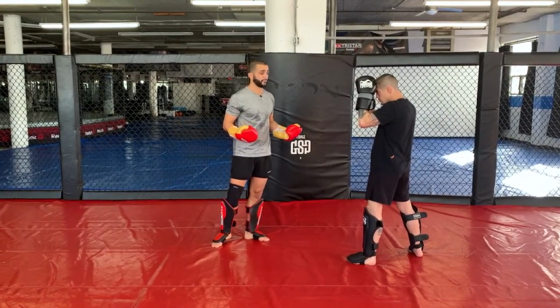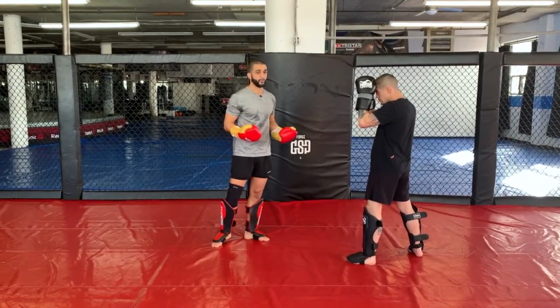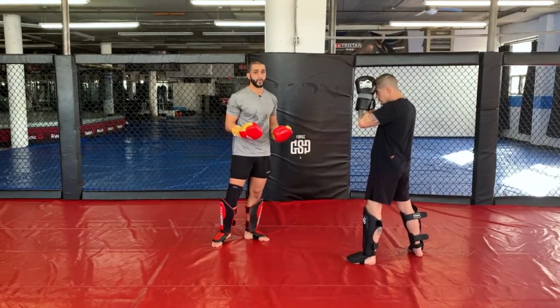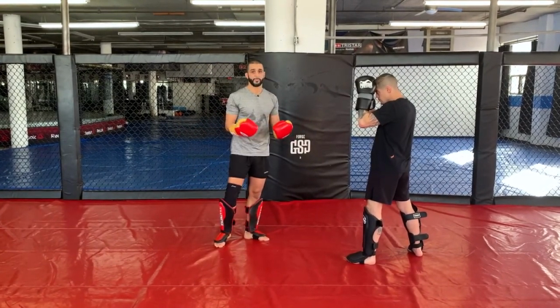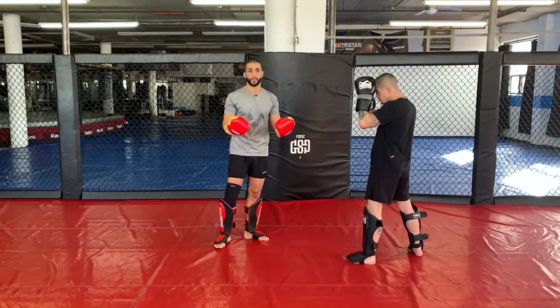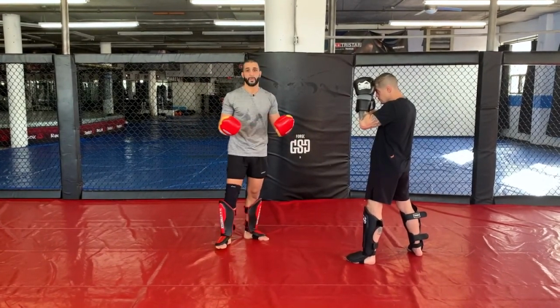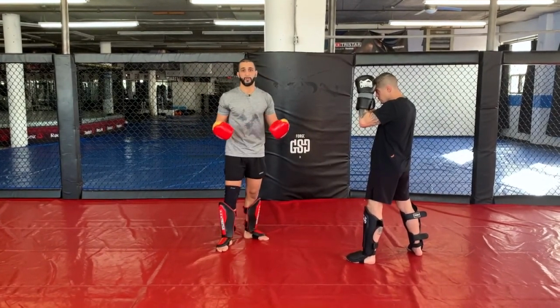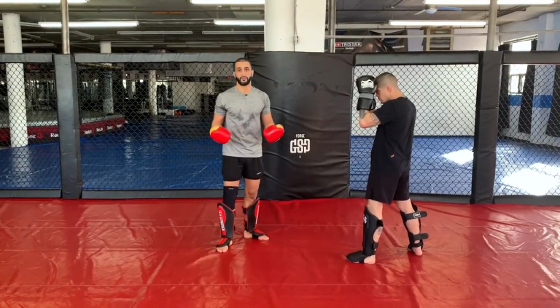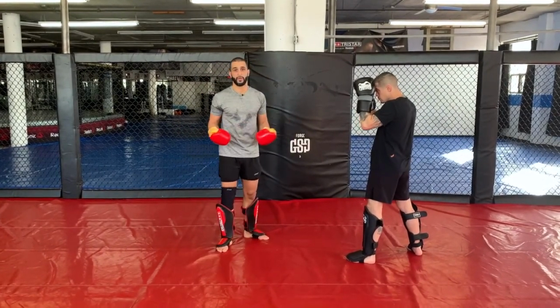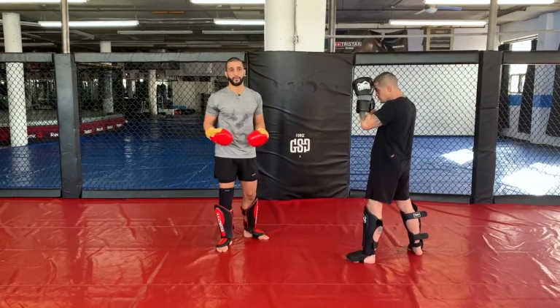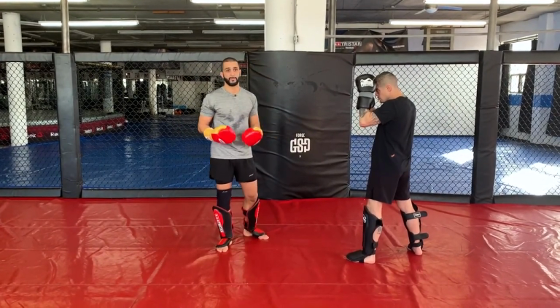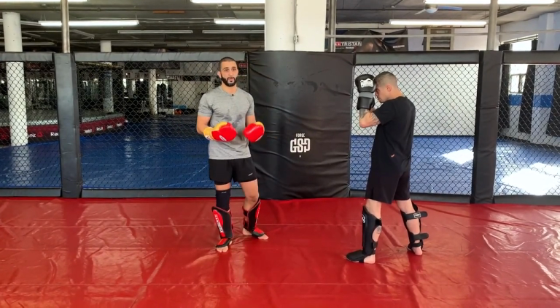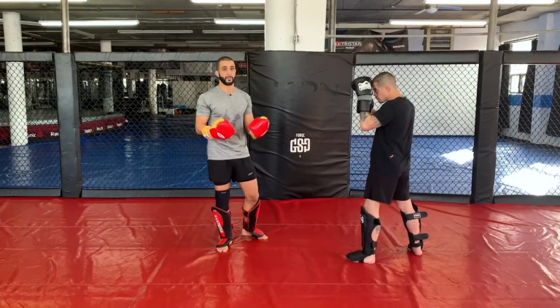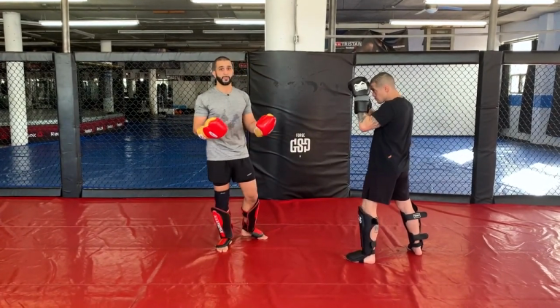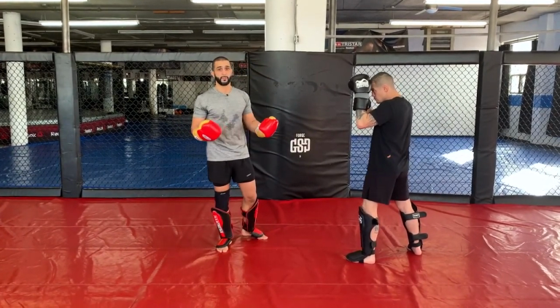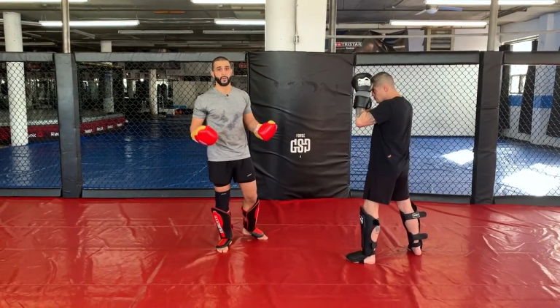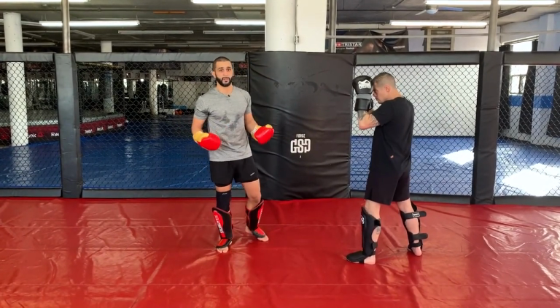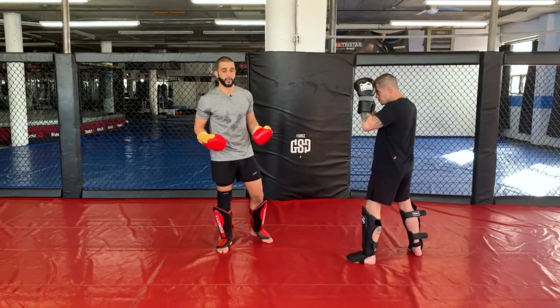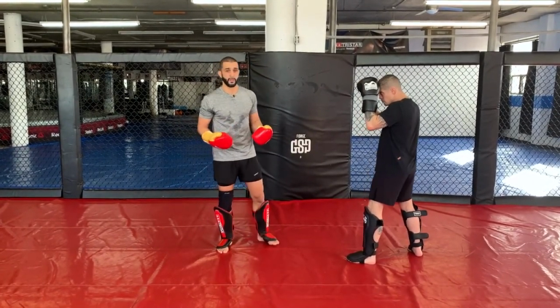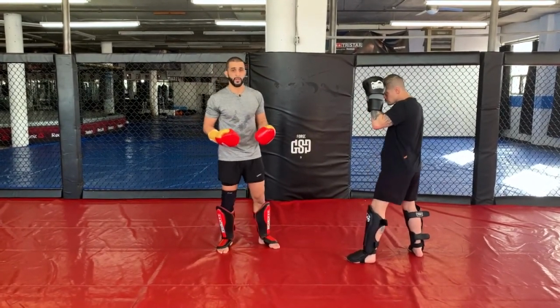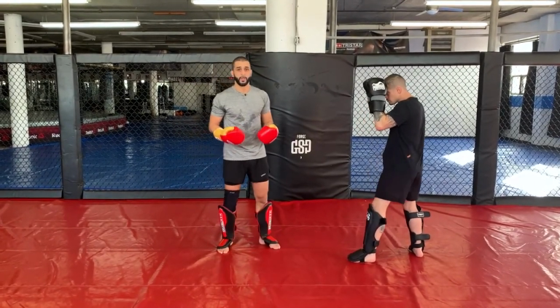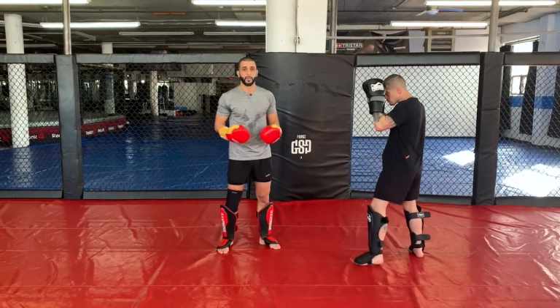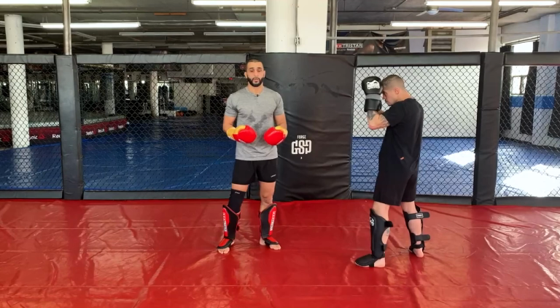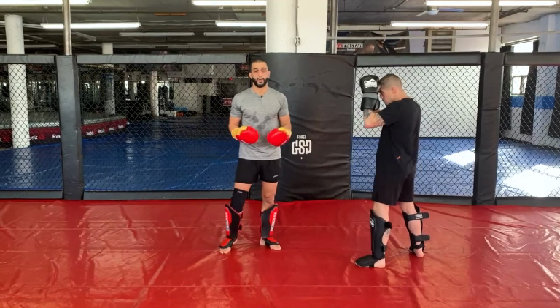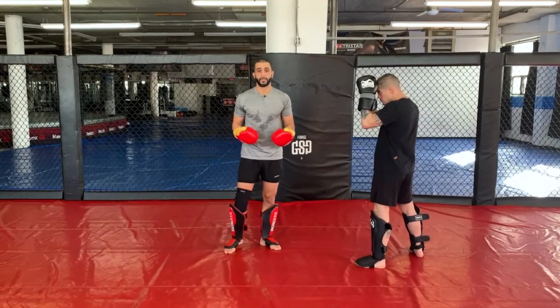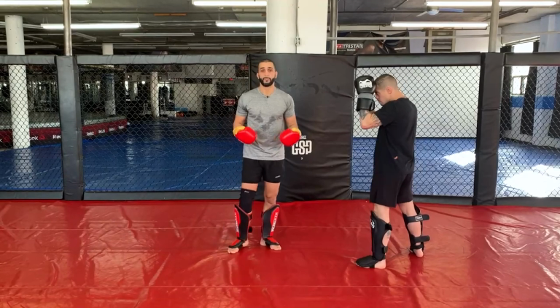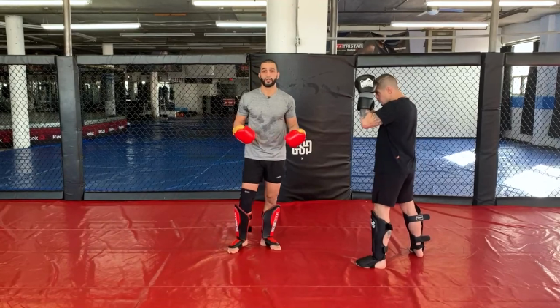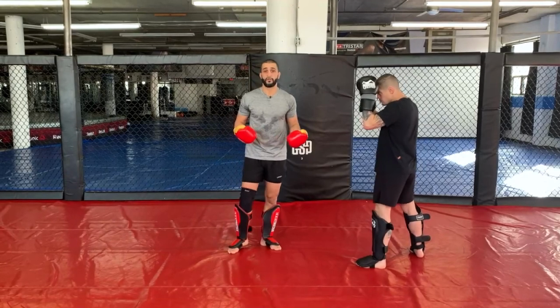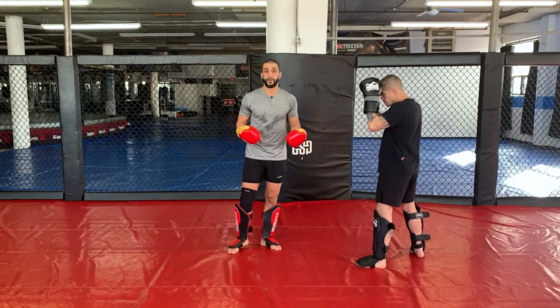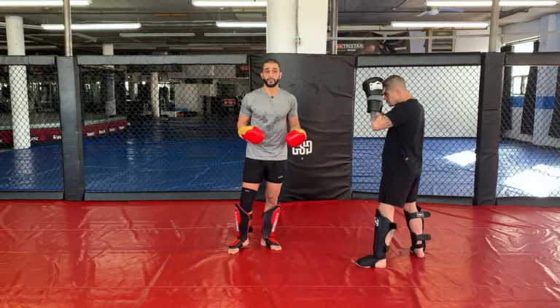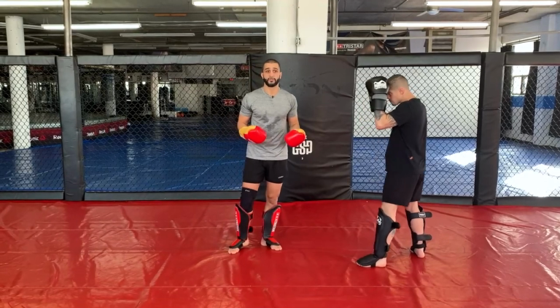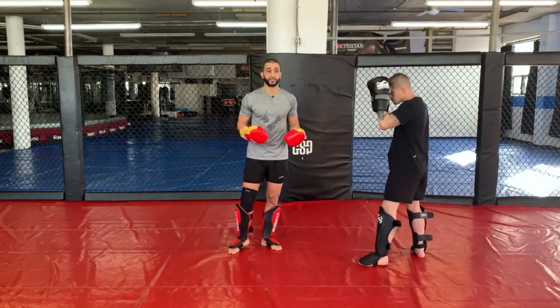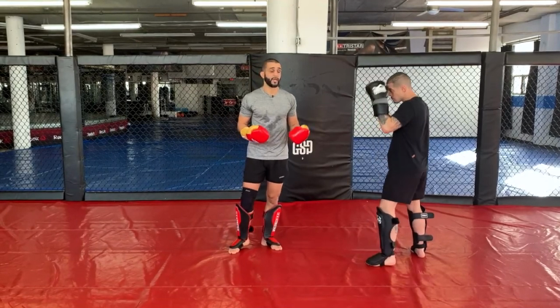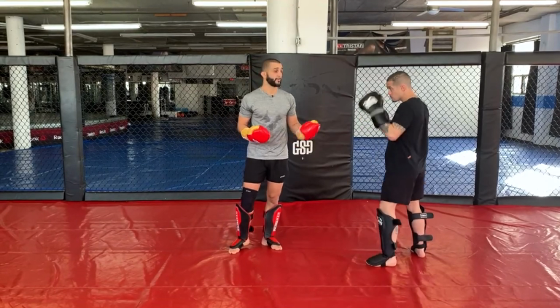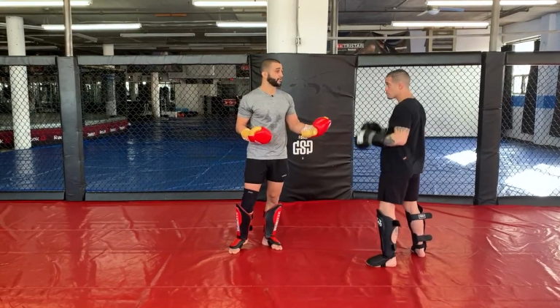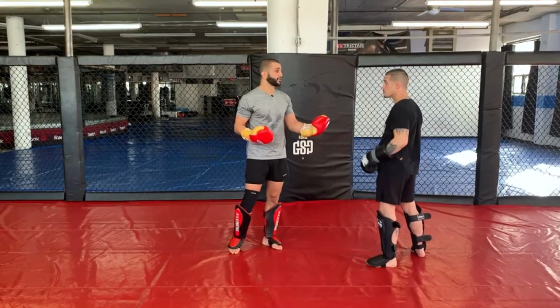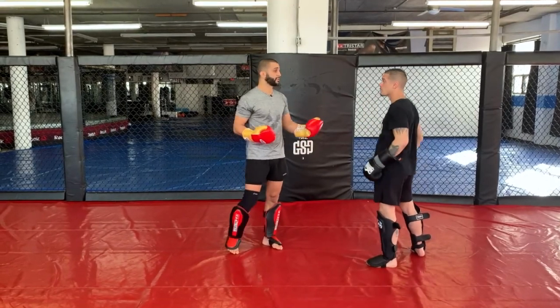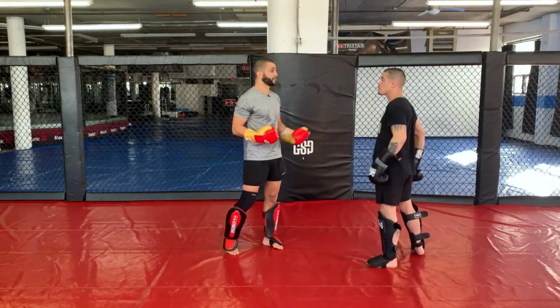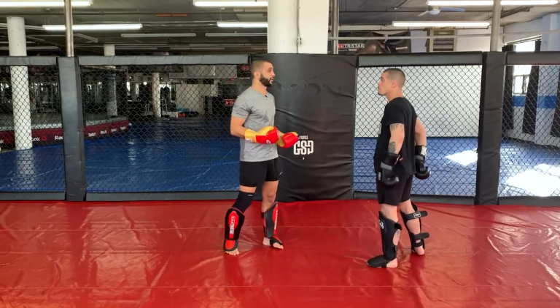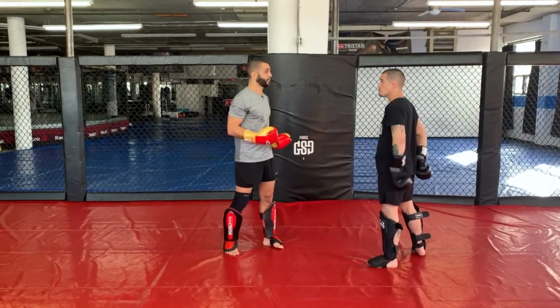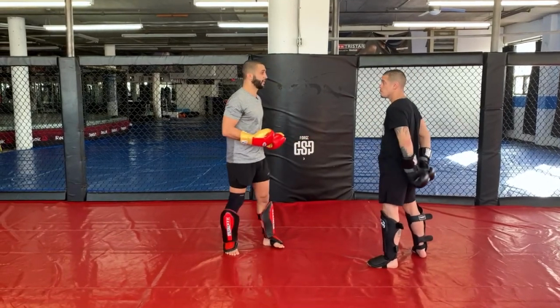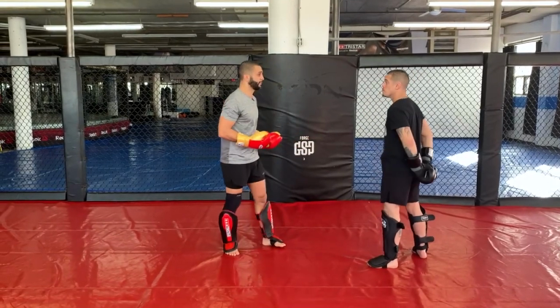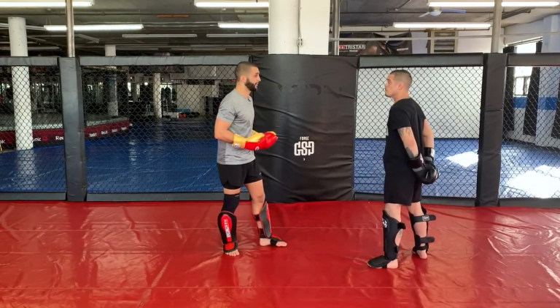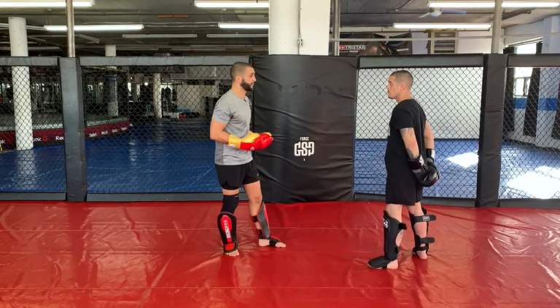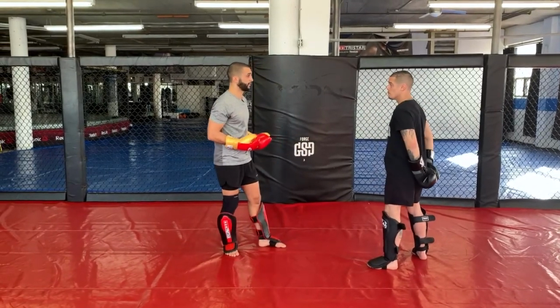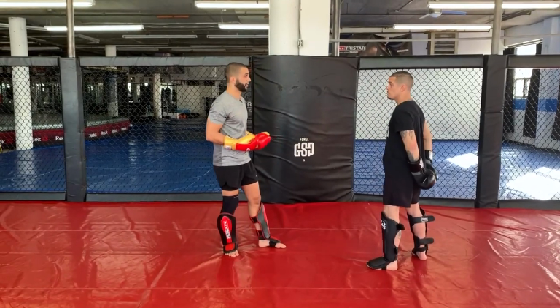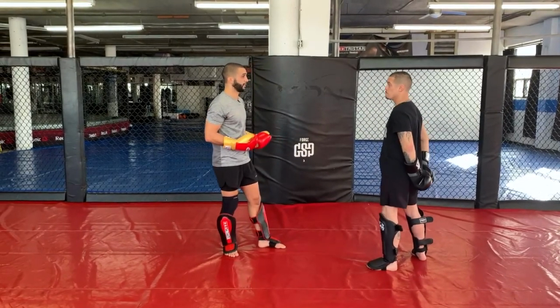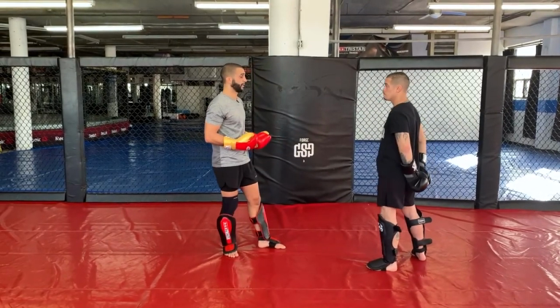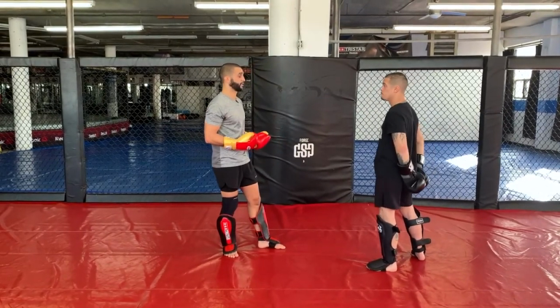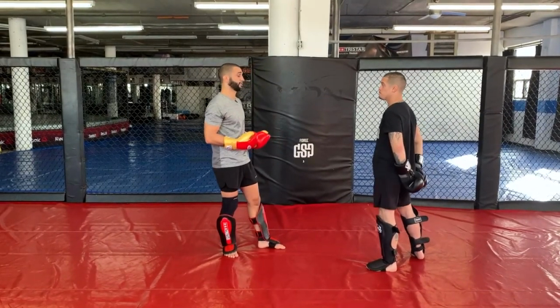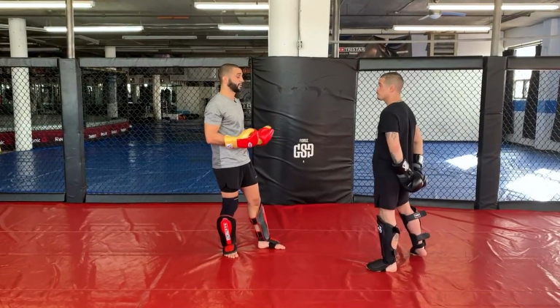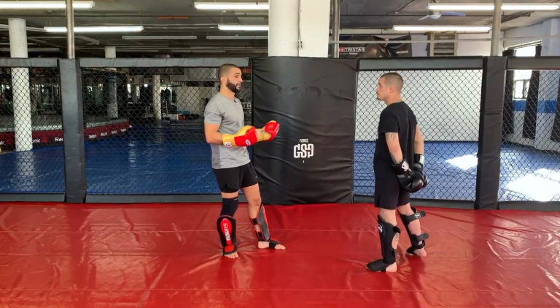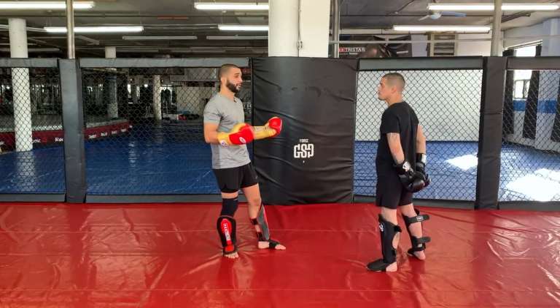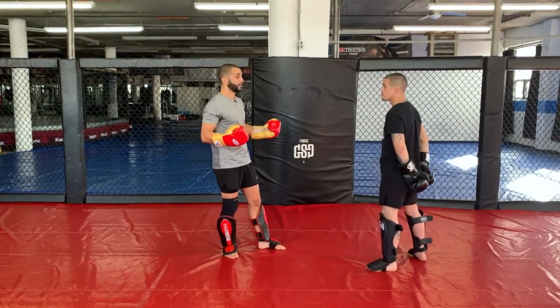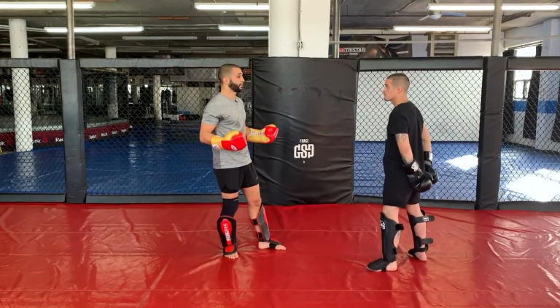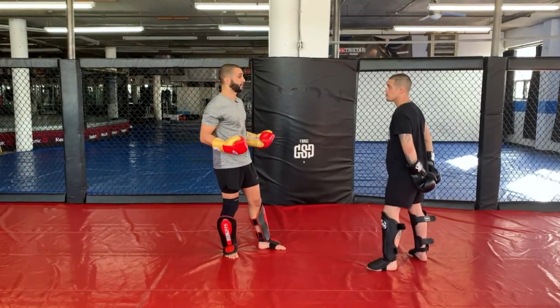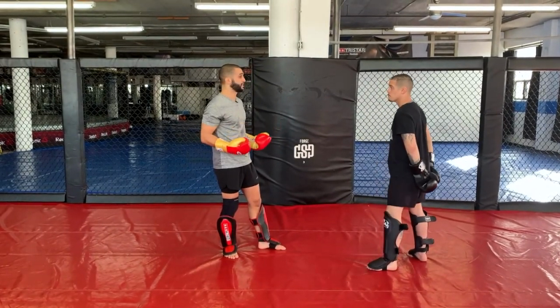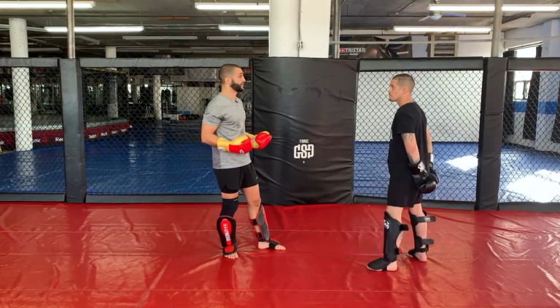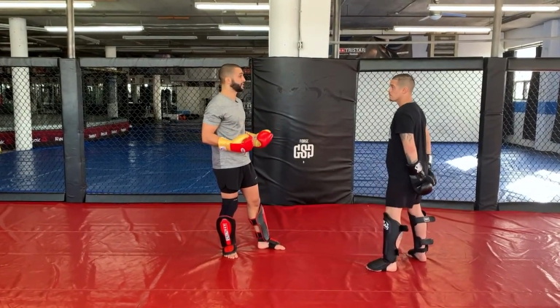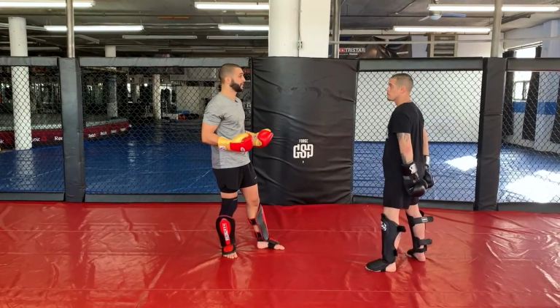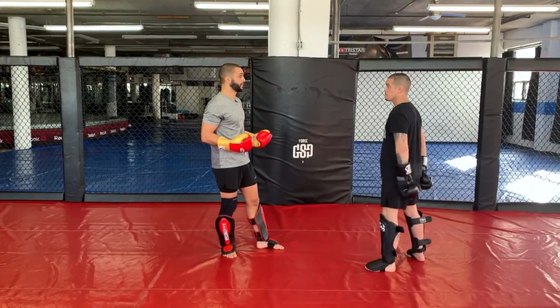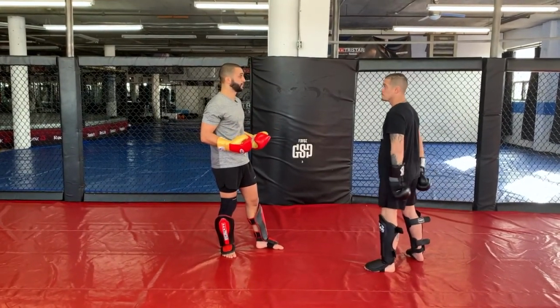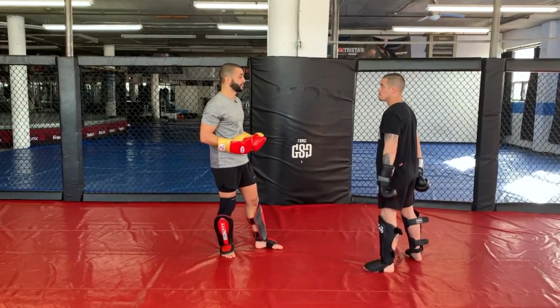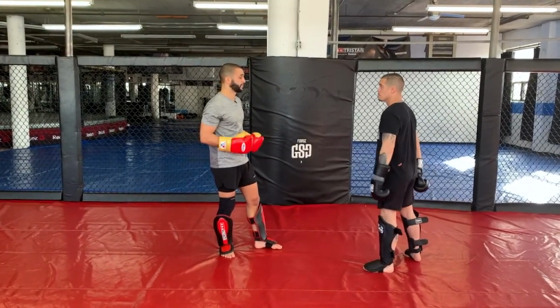If you watch Buakaw's fights — arguably one of the greatest Muay Thai fighters of all time — he uses this guard quite a bit, actually consistently uses it.